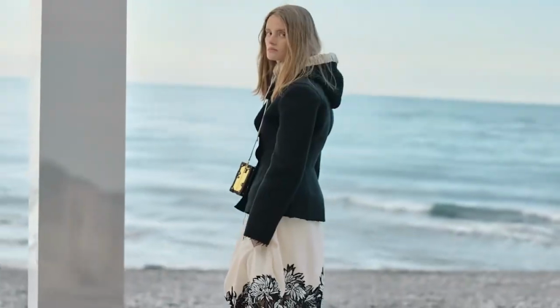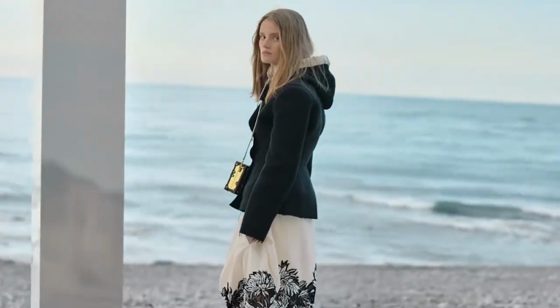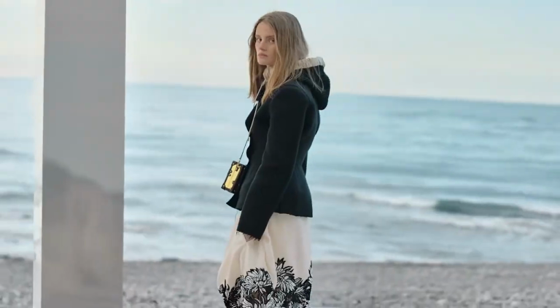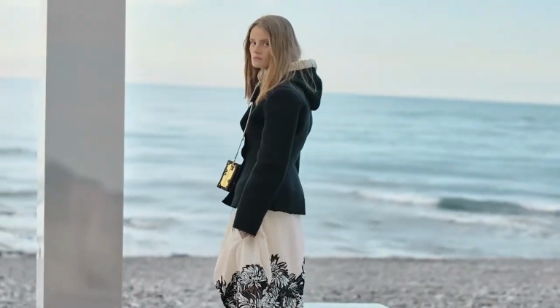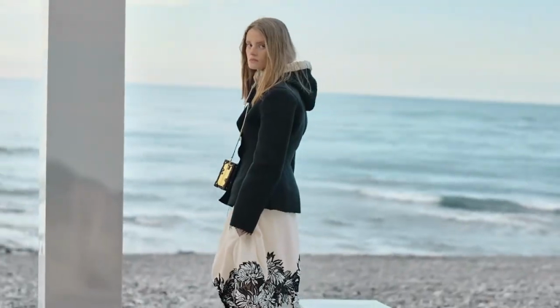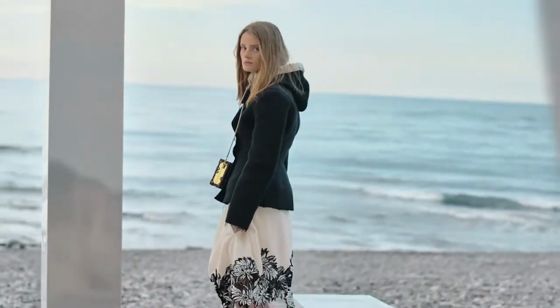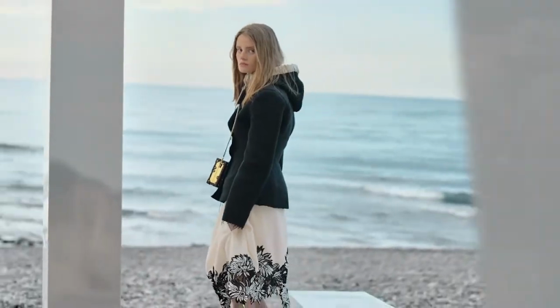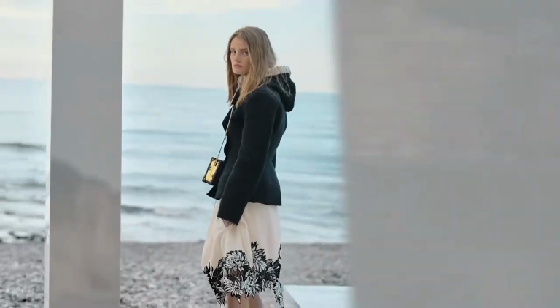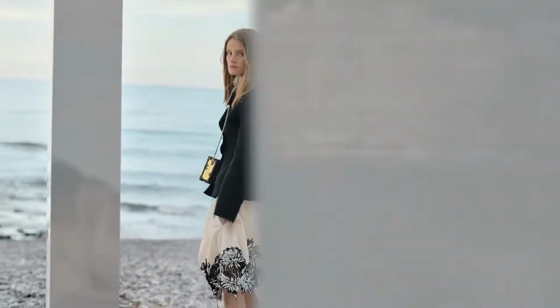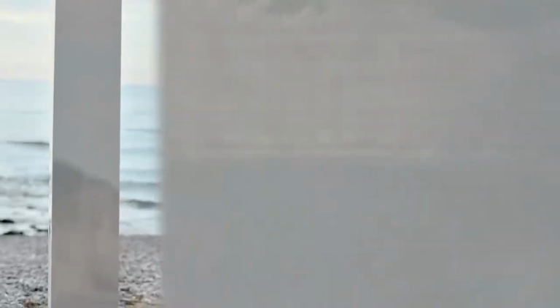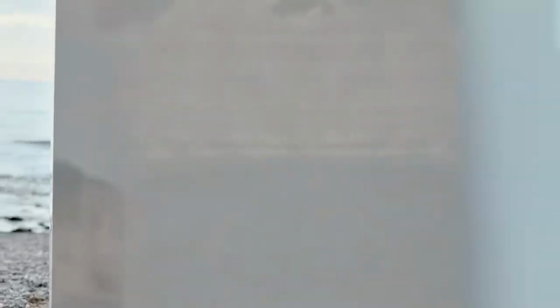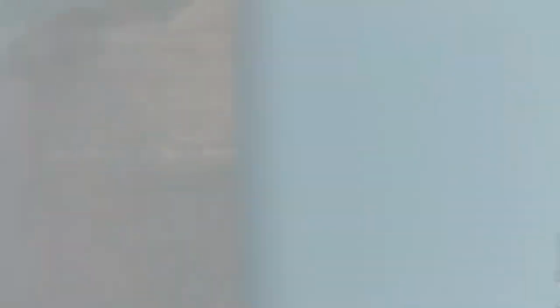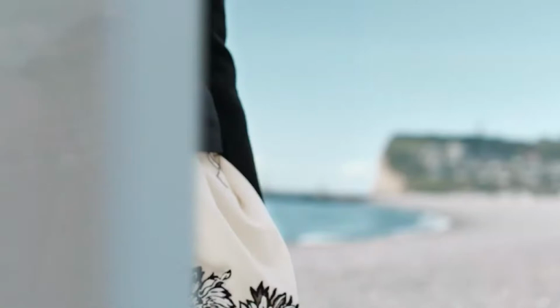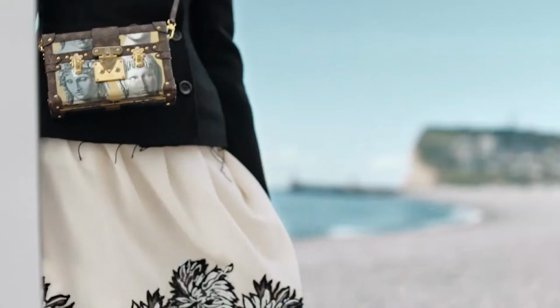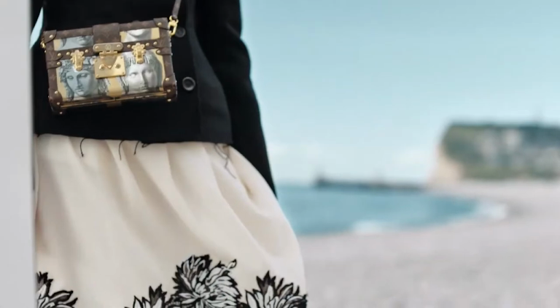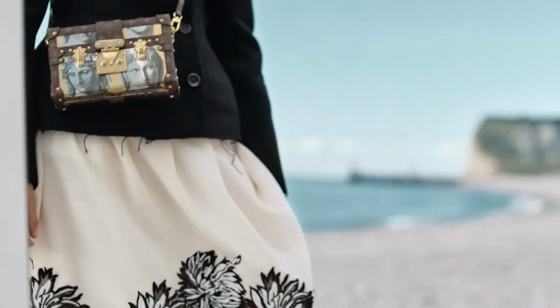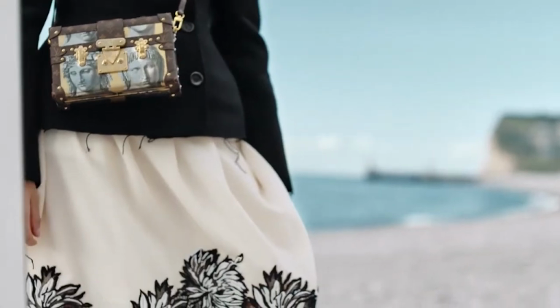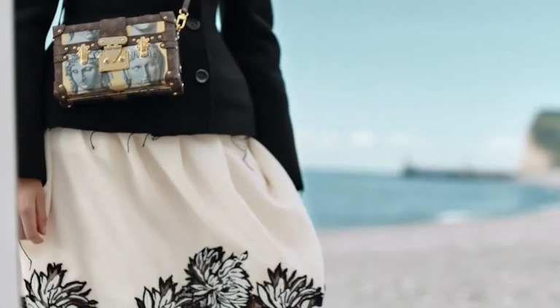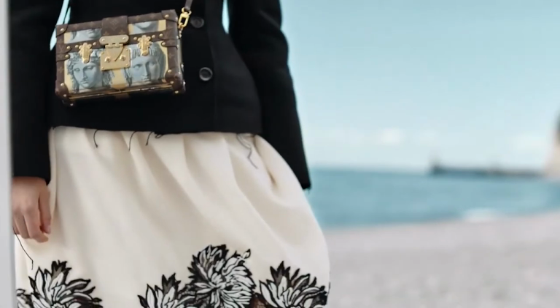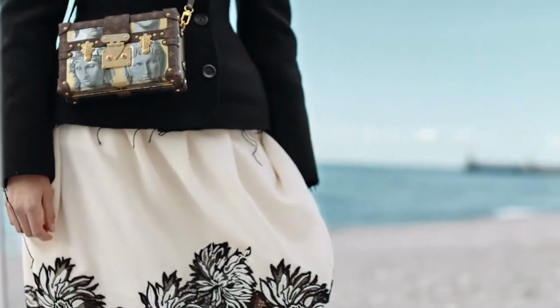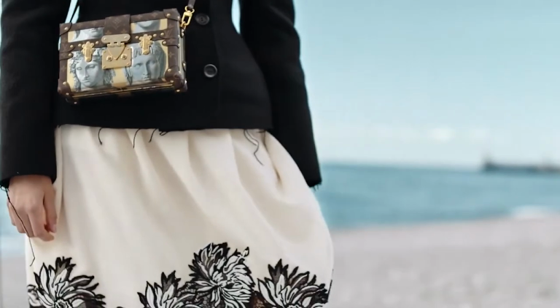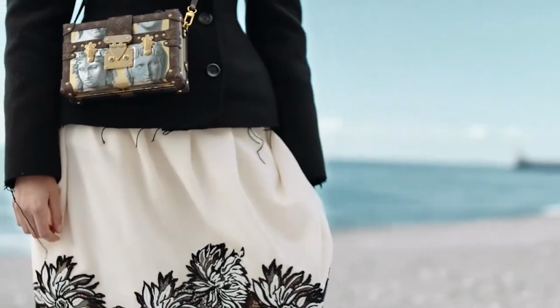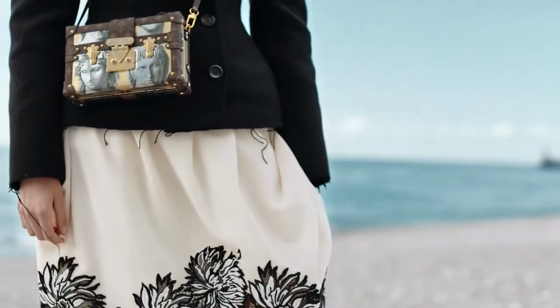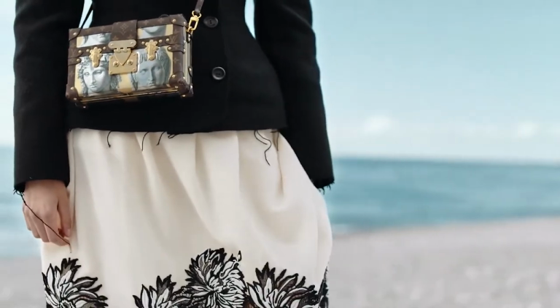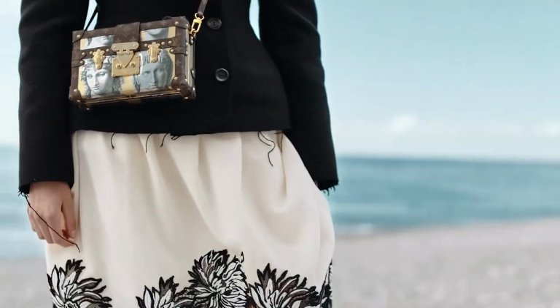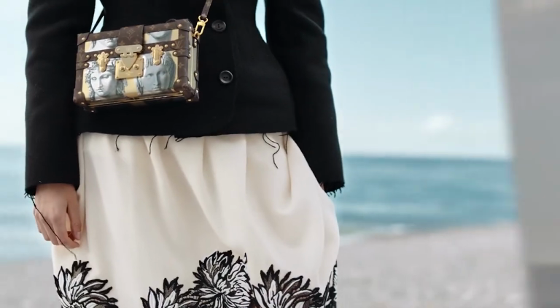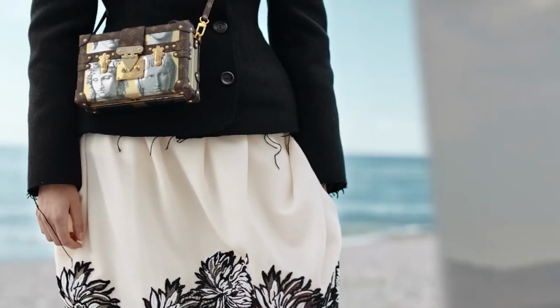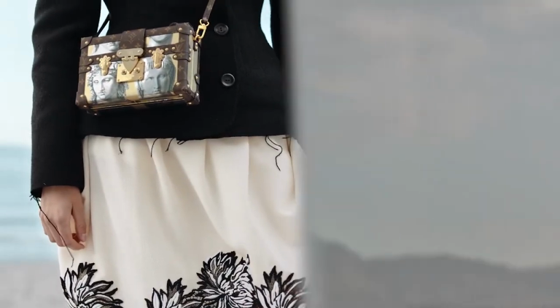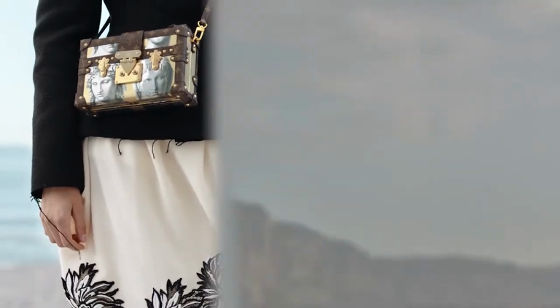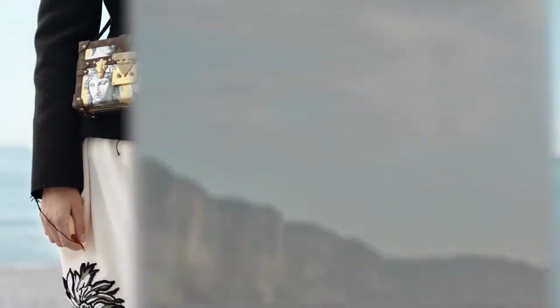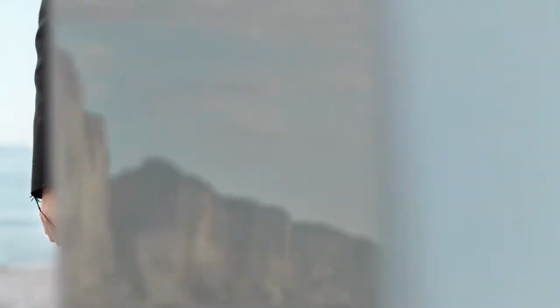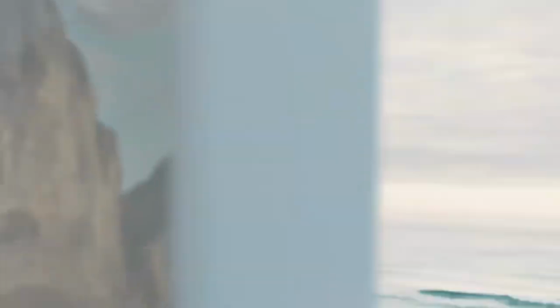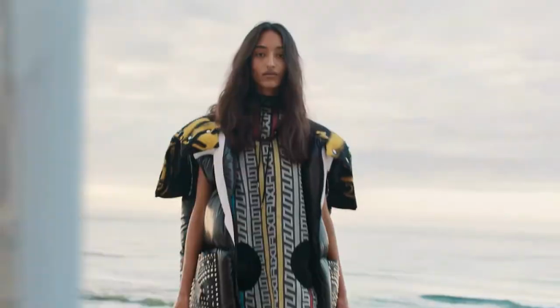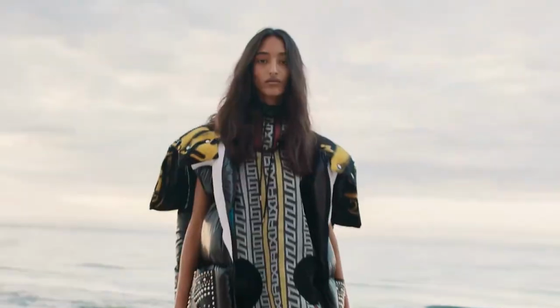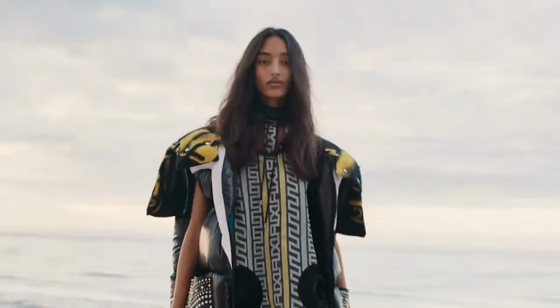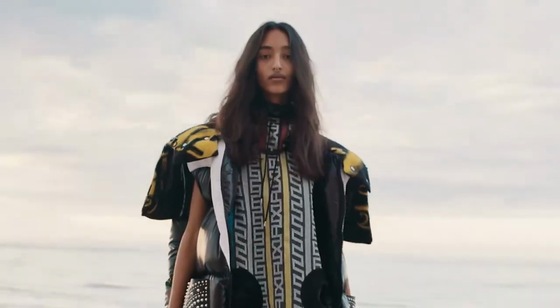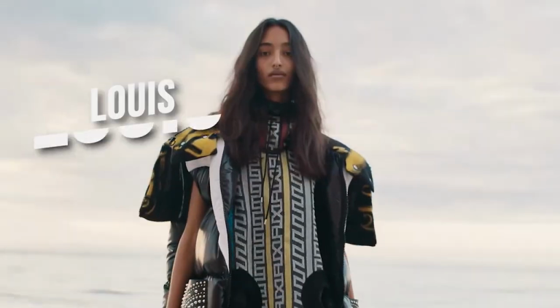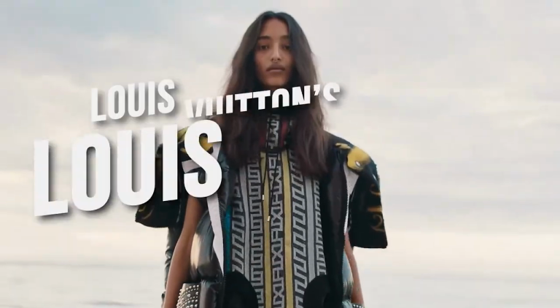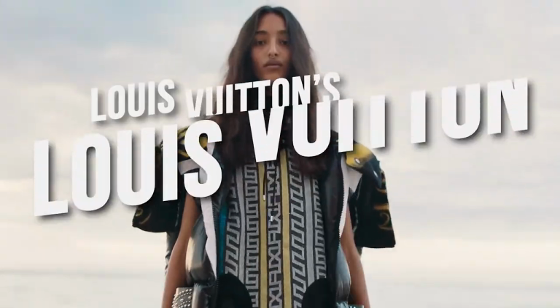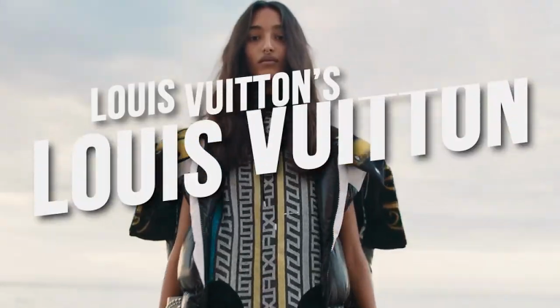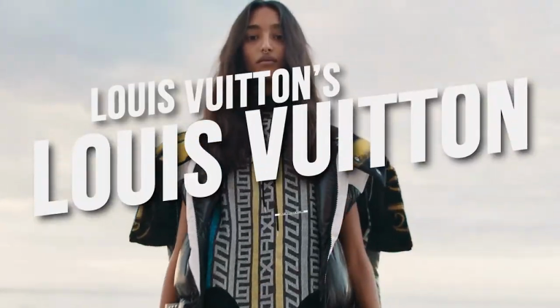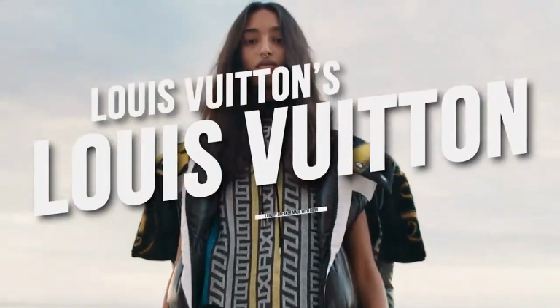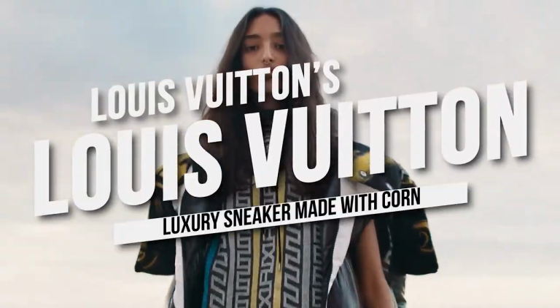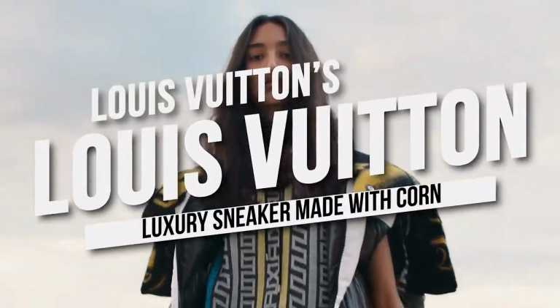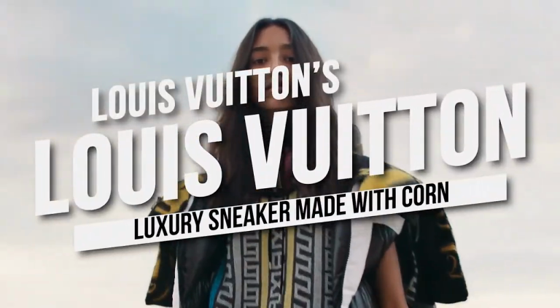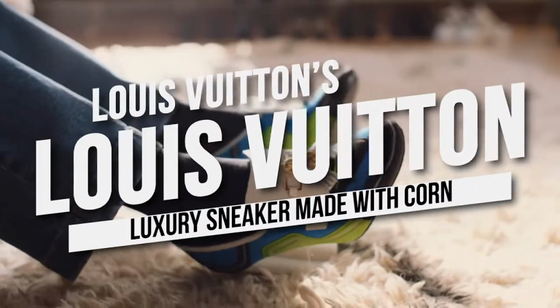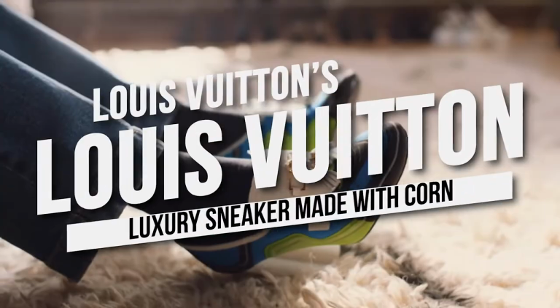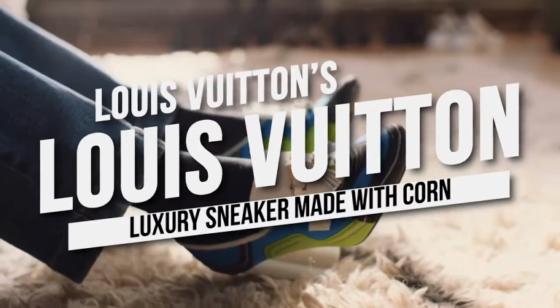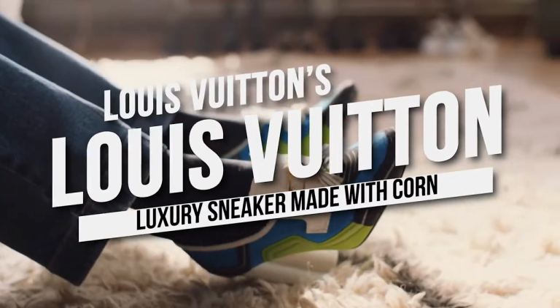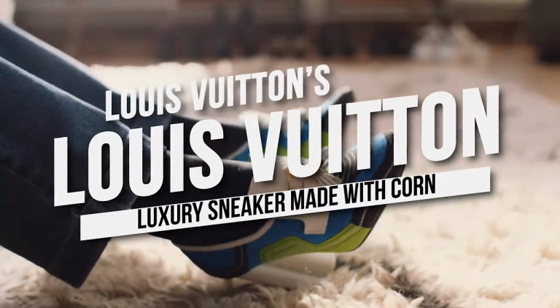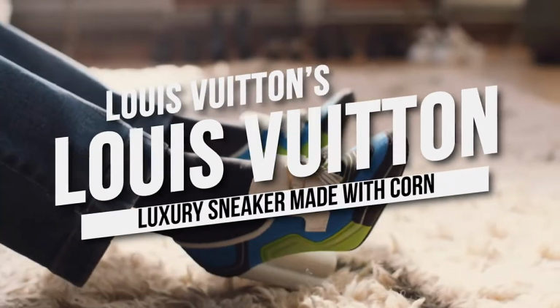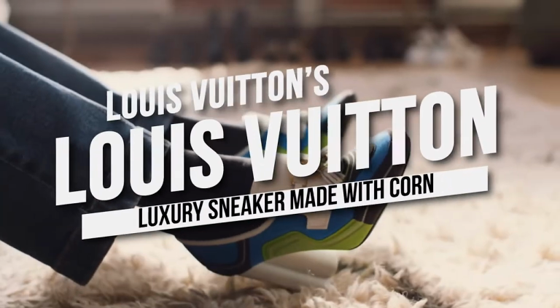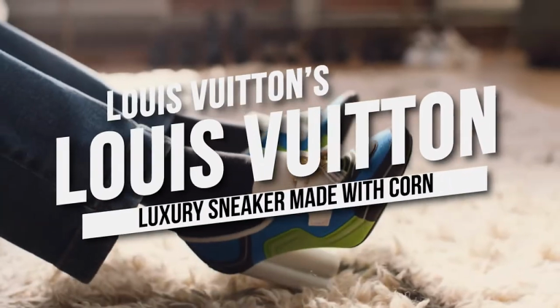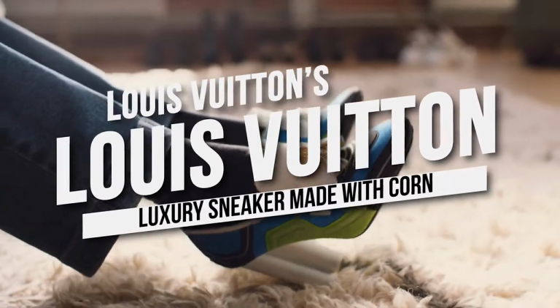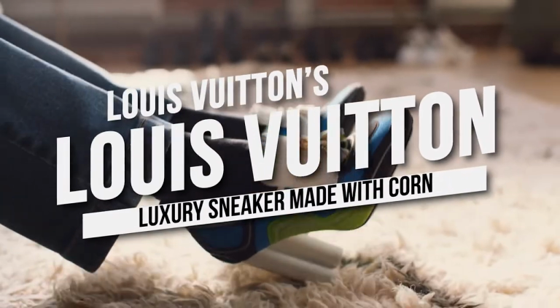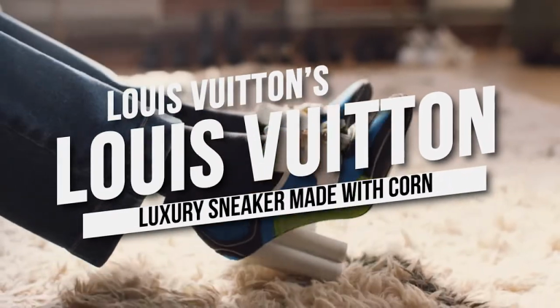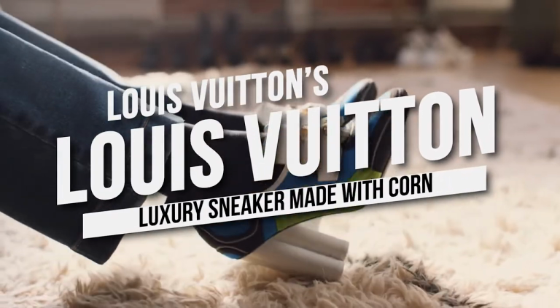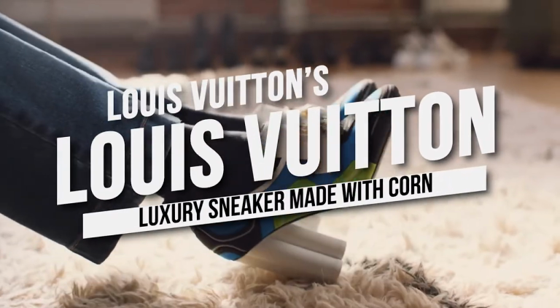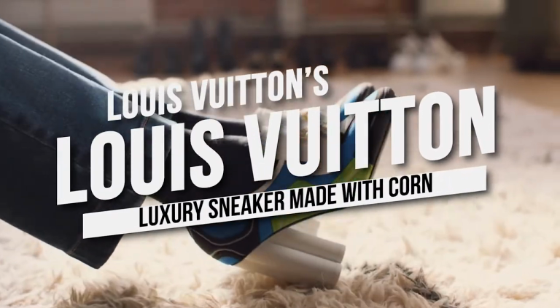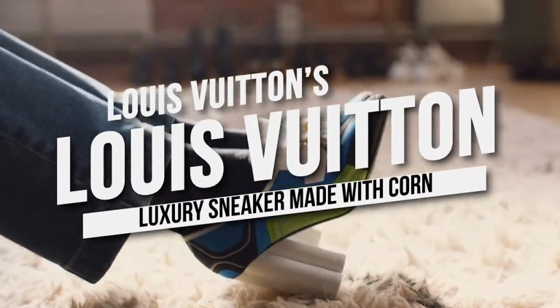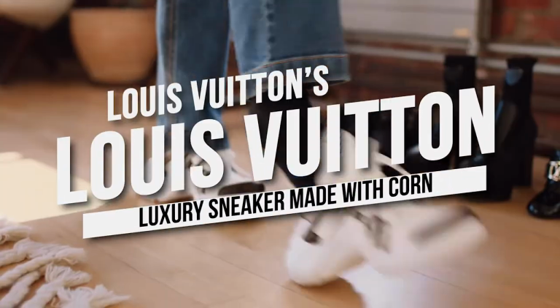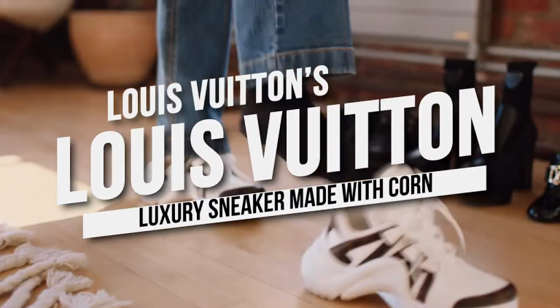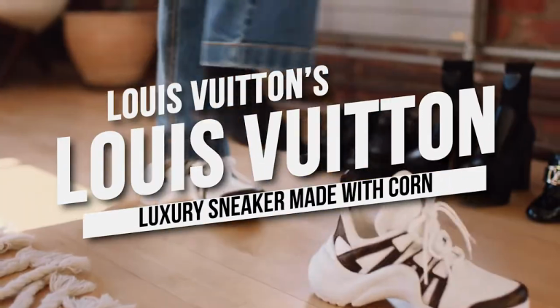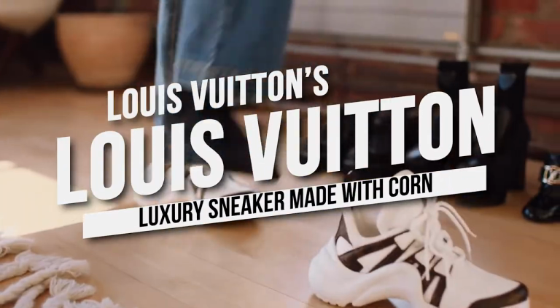Hey guys, and welcome back to the channel. For this video, we will discover Louis Vuitton's luxury sneaker made with corn.